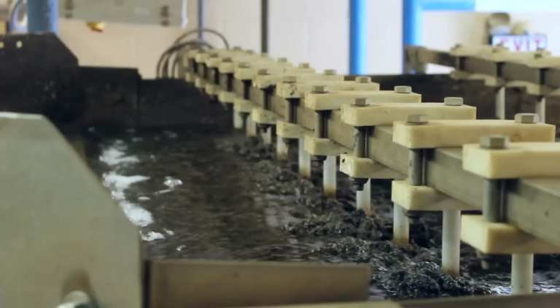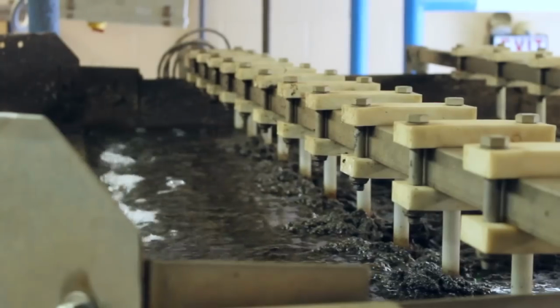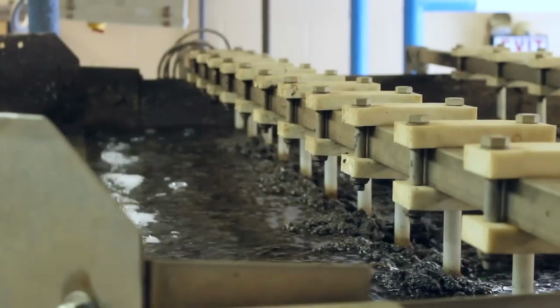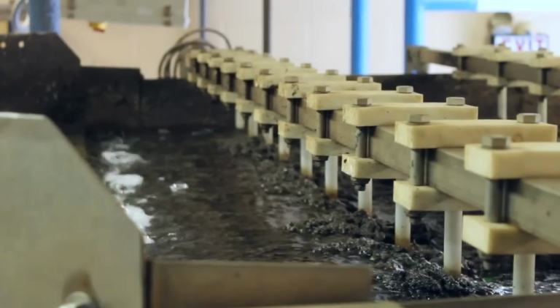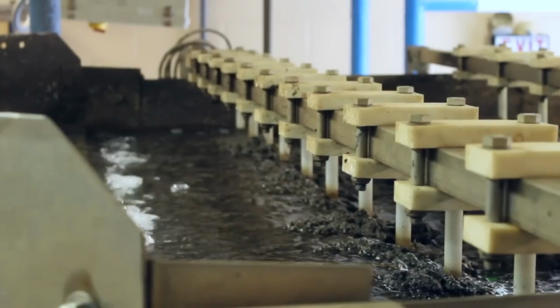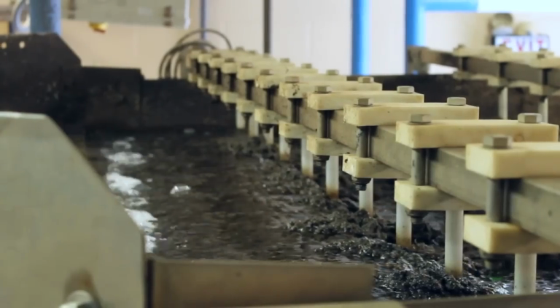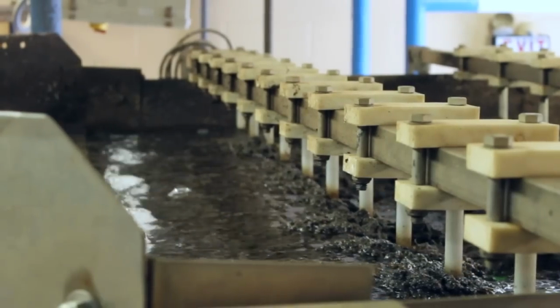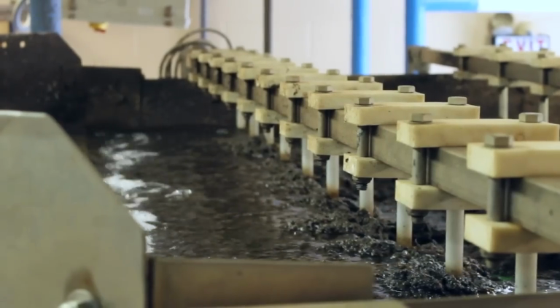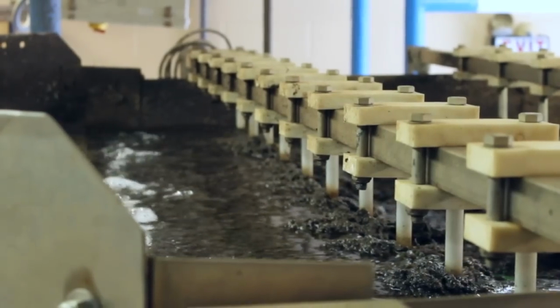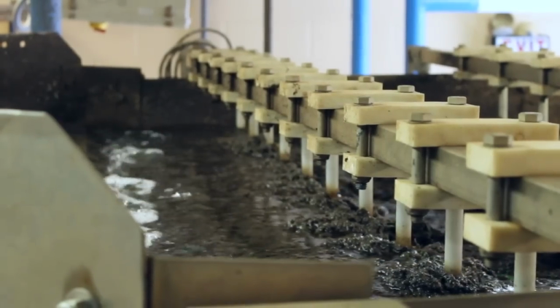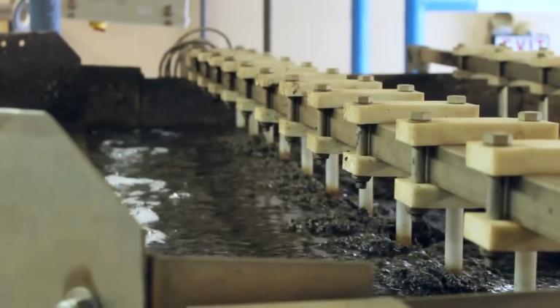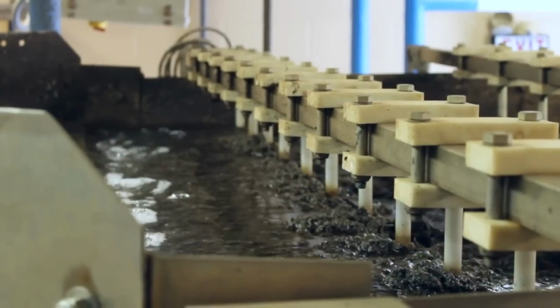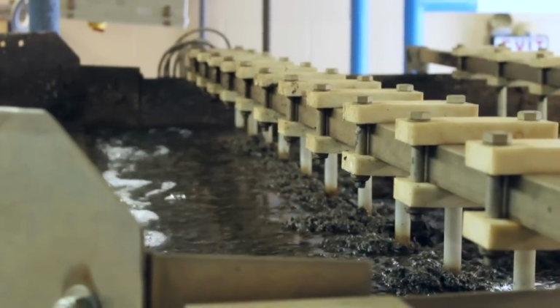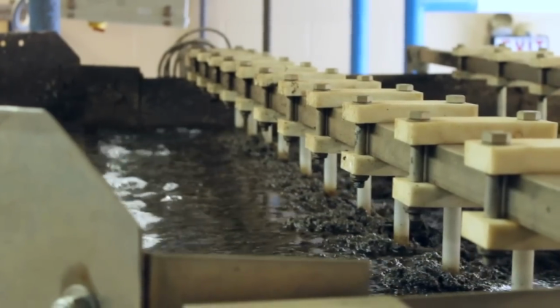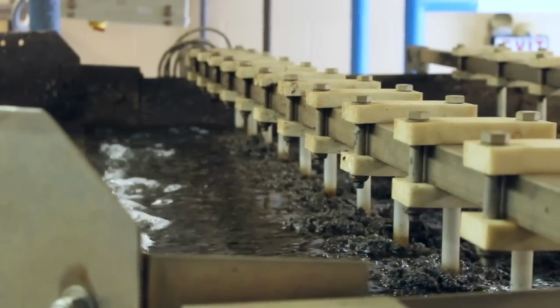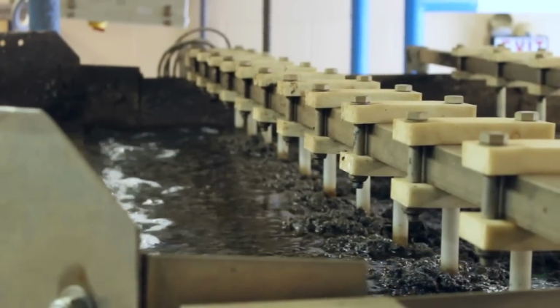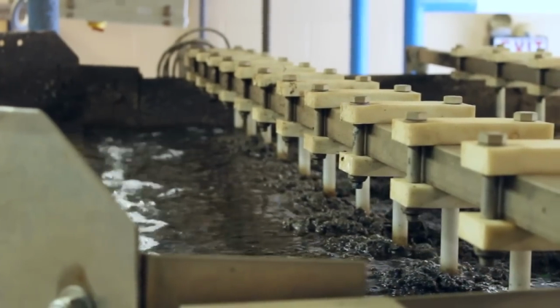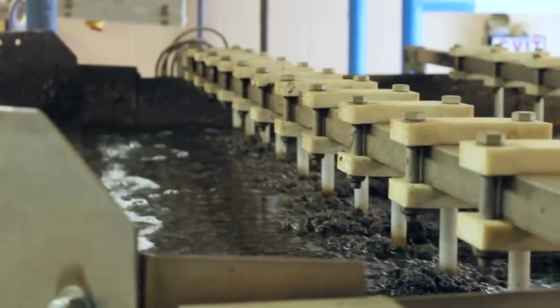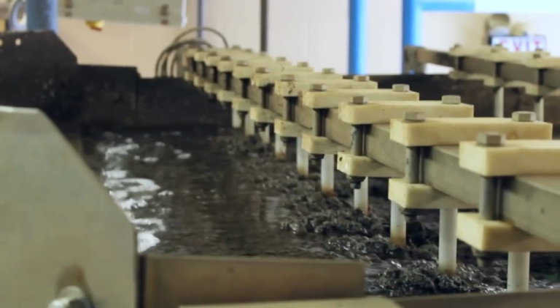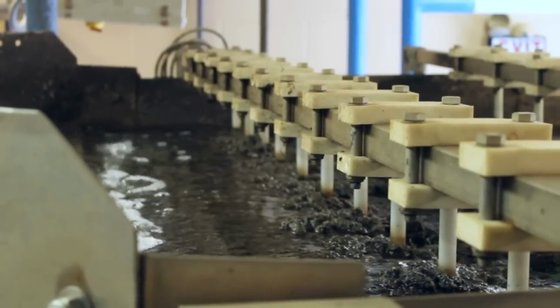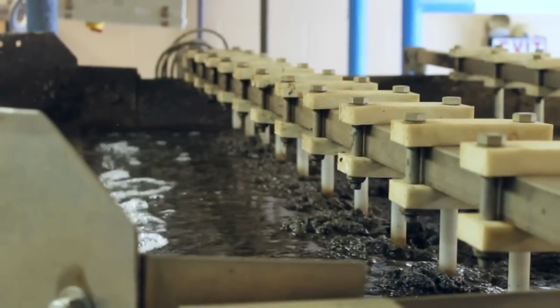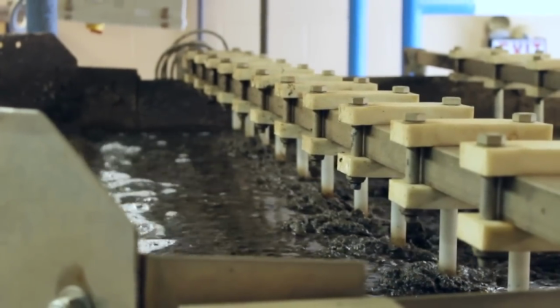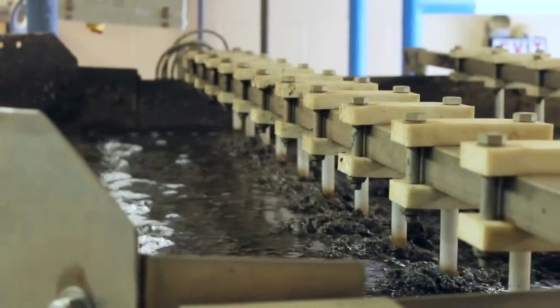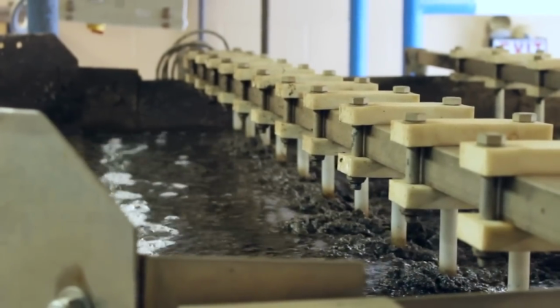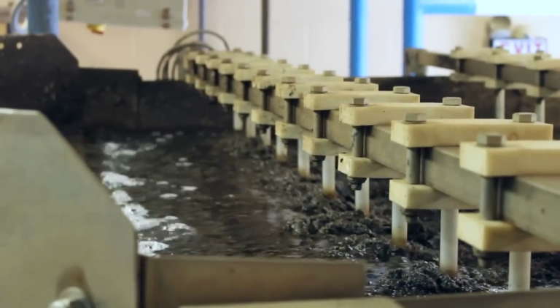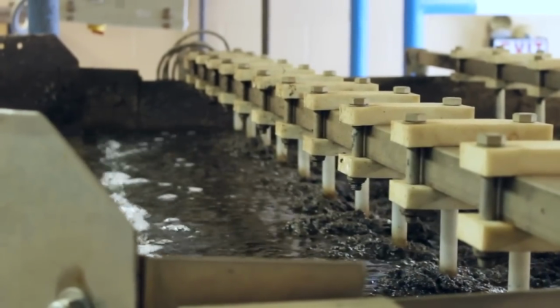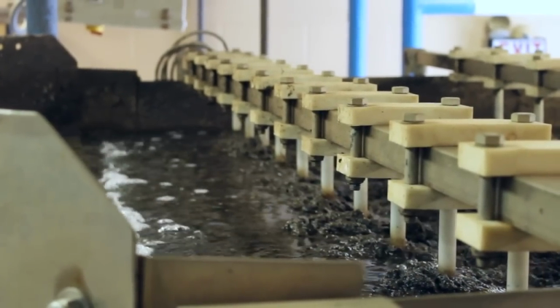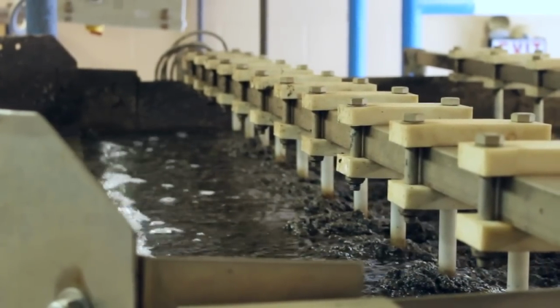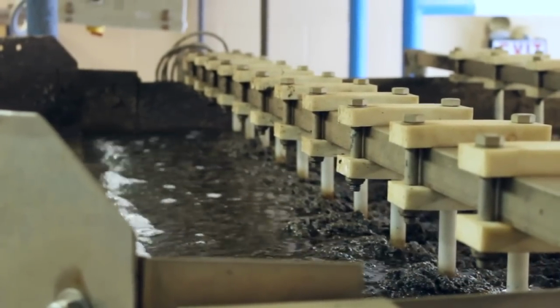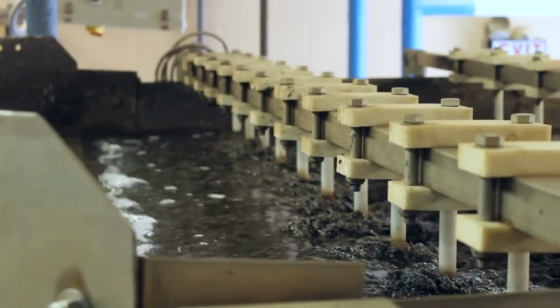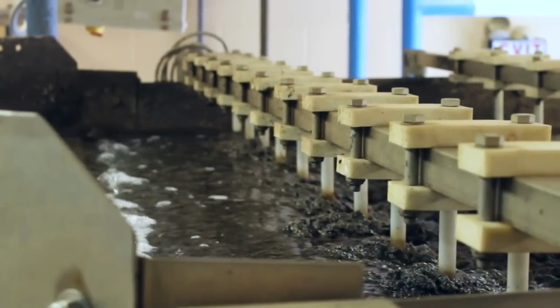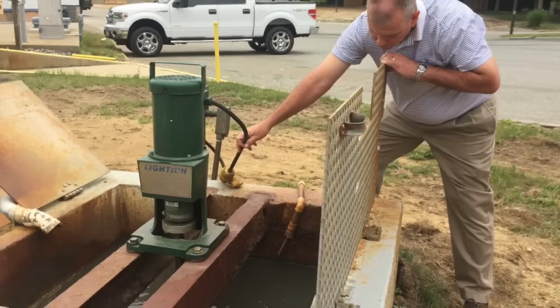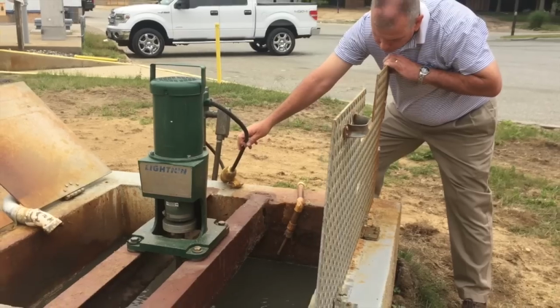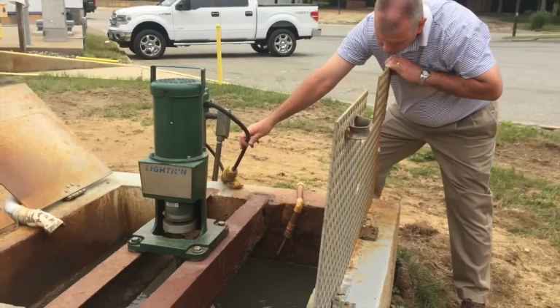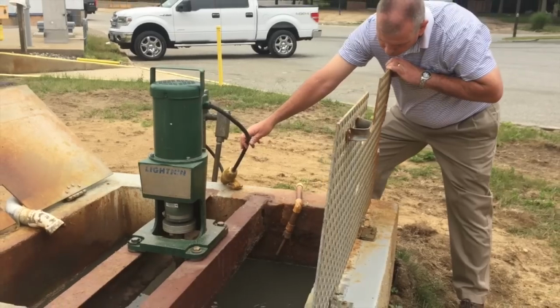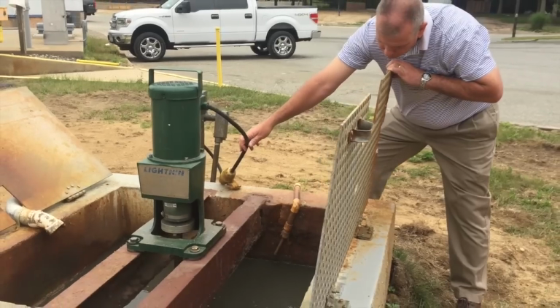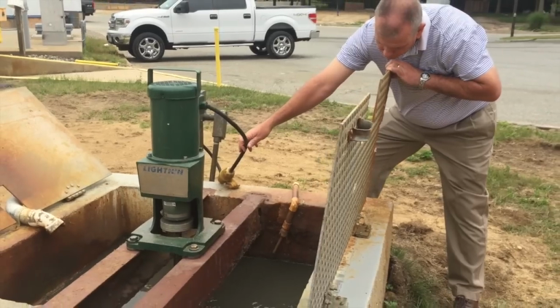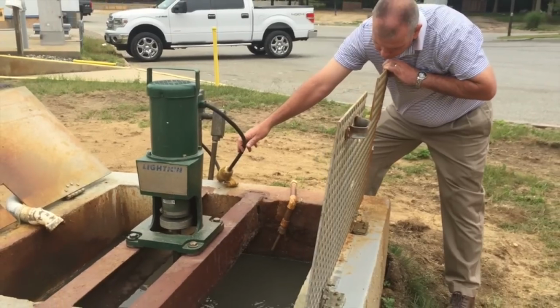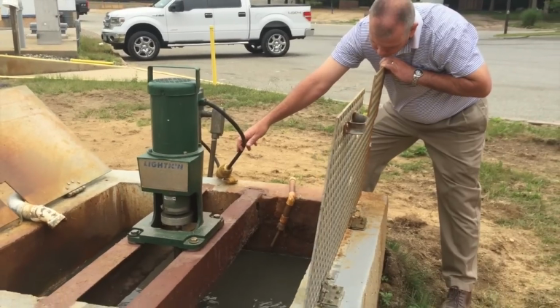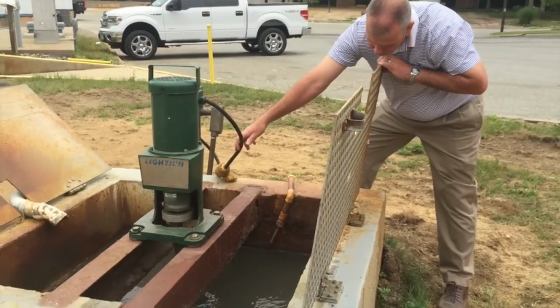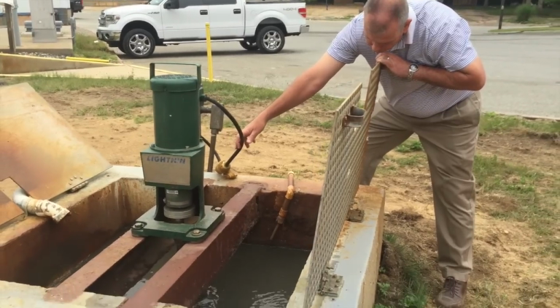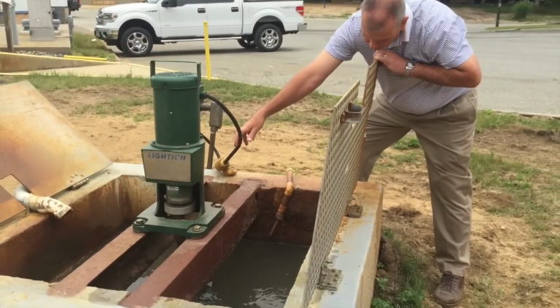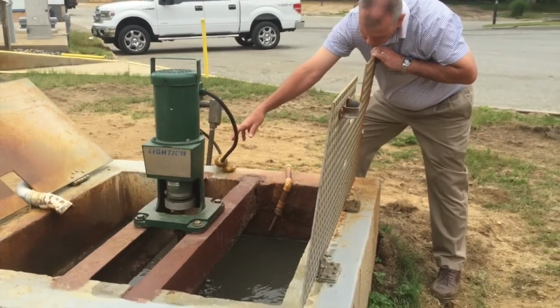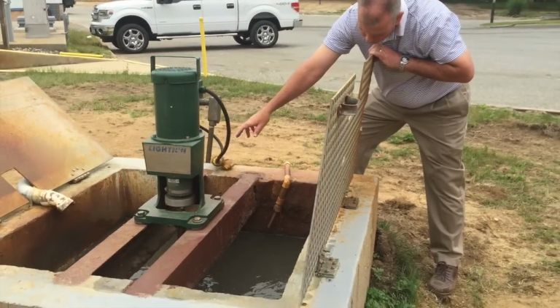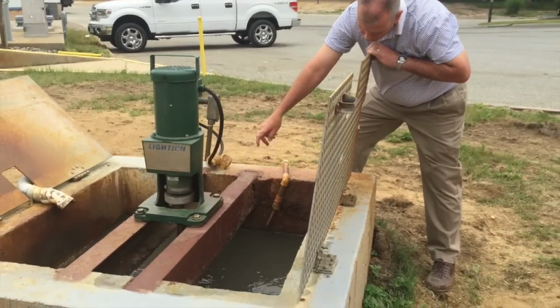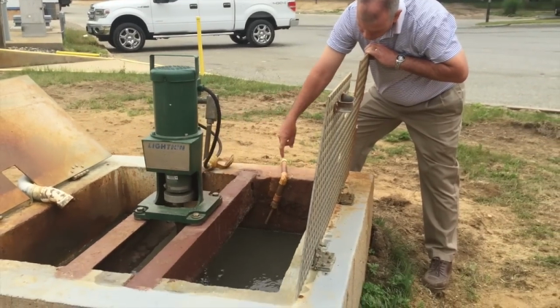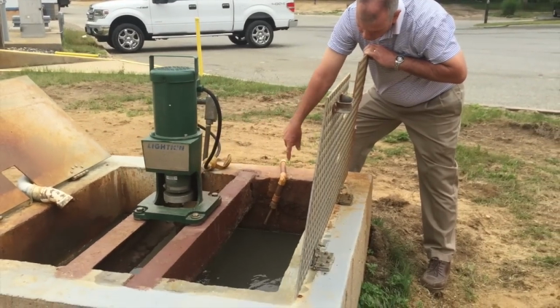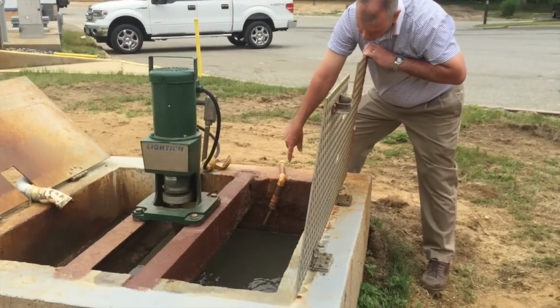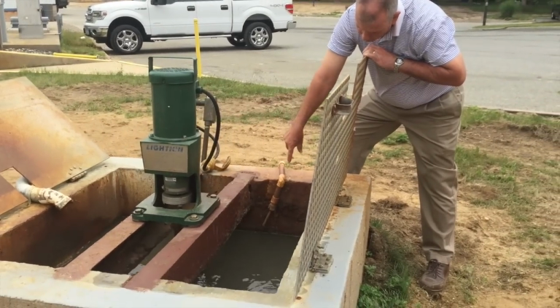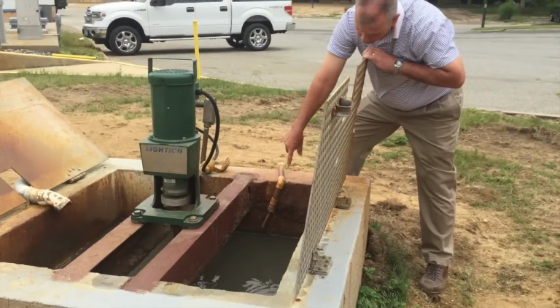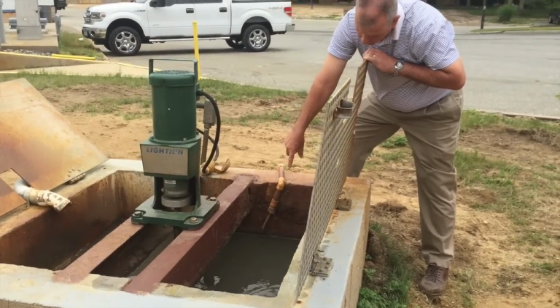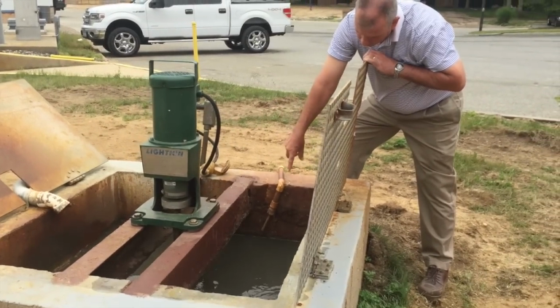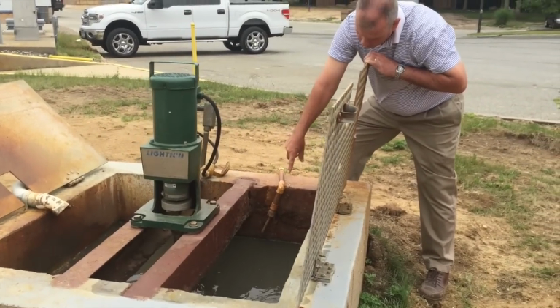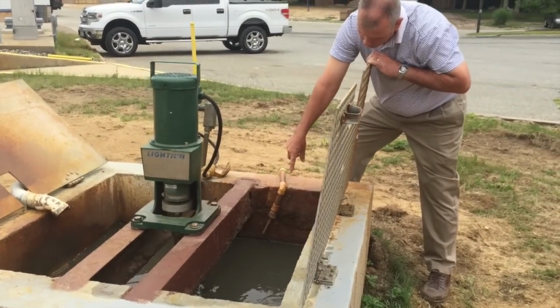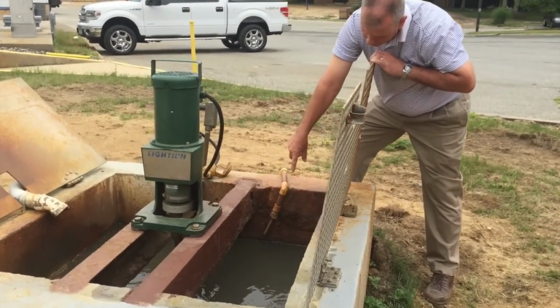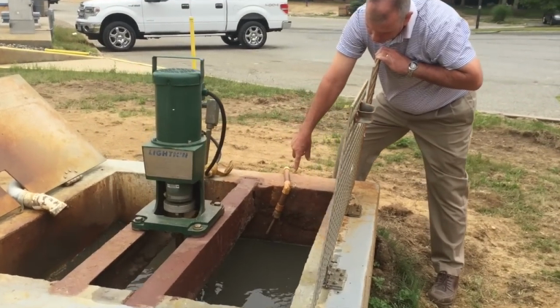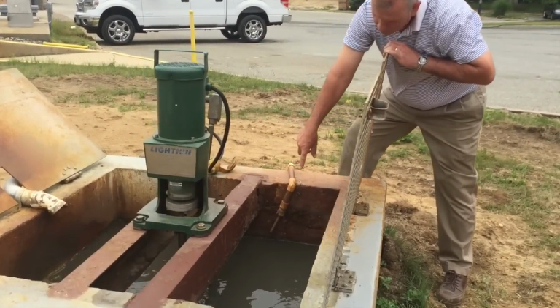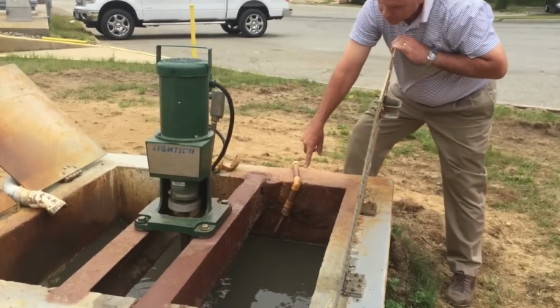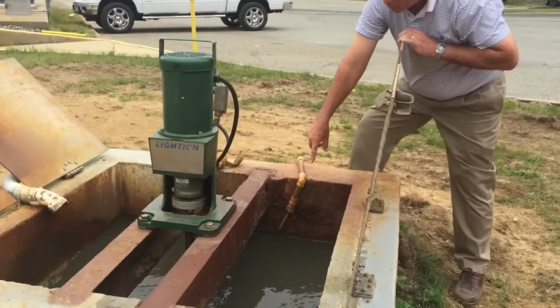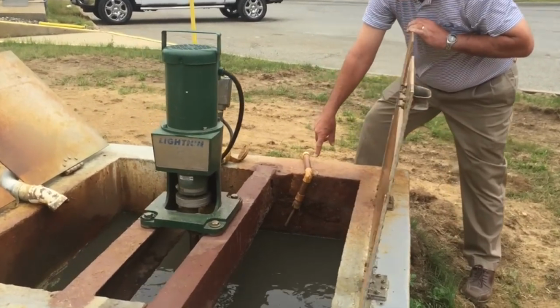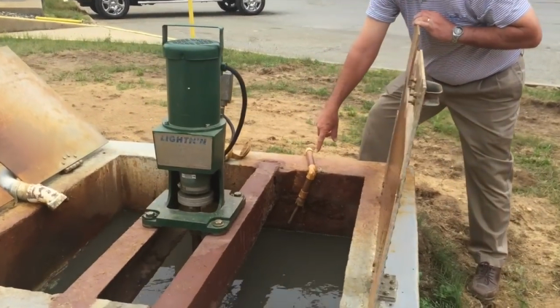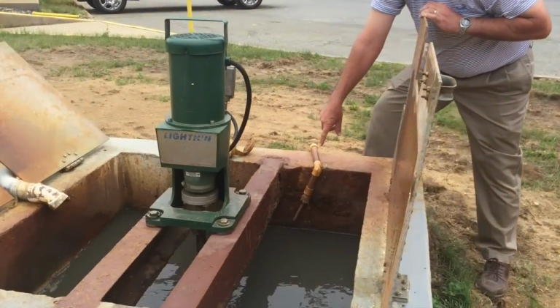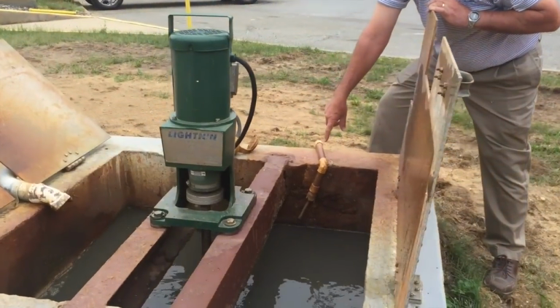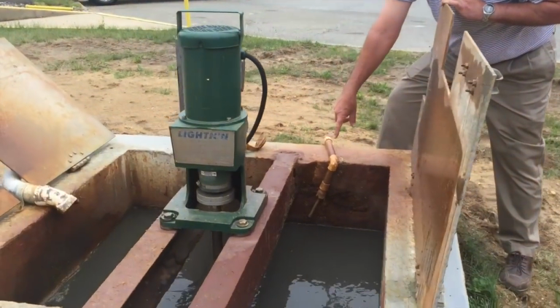Ever wonder where your poop ends up? We took a tour of the Riverhead Sewage Treatment Plant with Sewer District Superintendent Michael Reichel to find out.